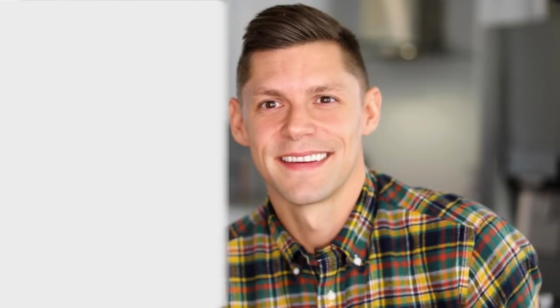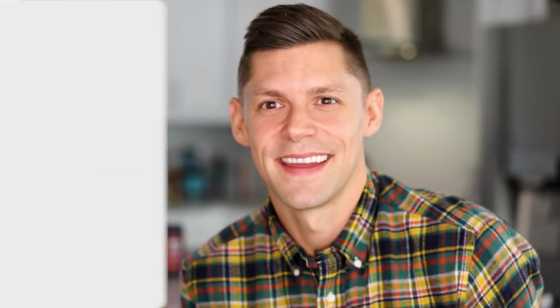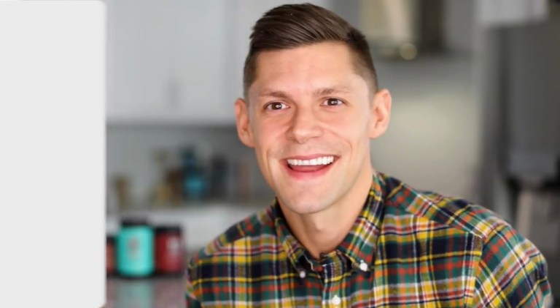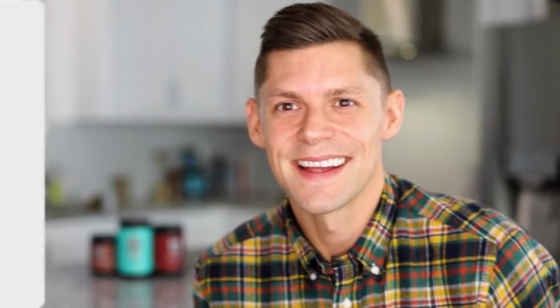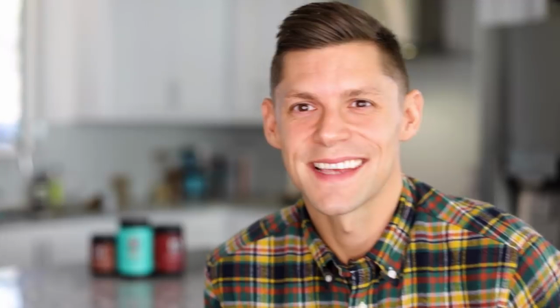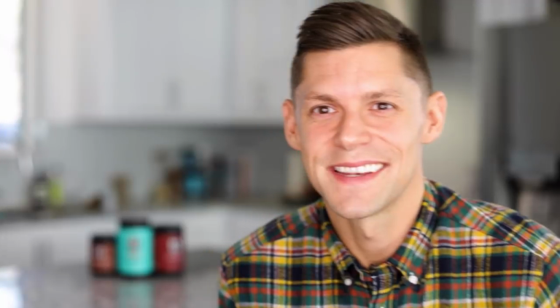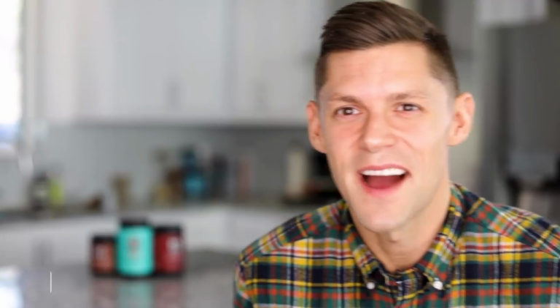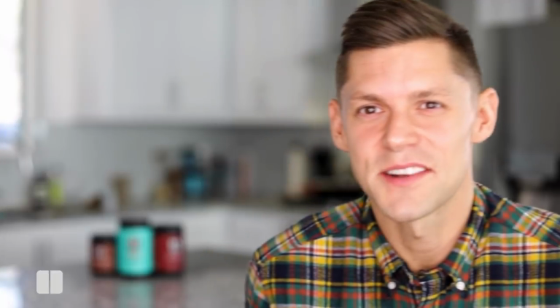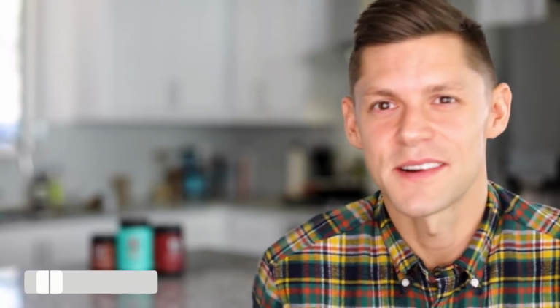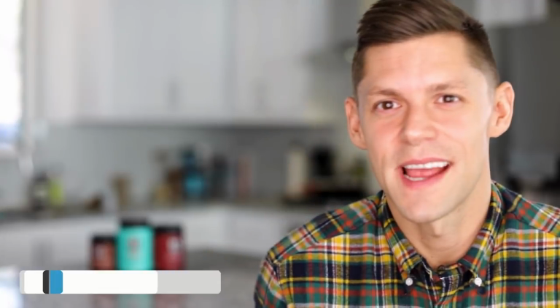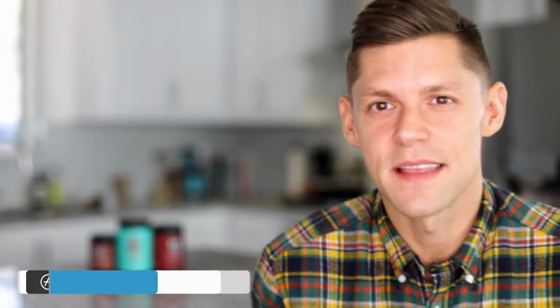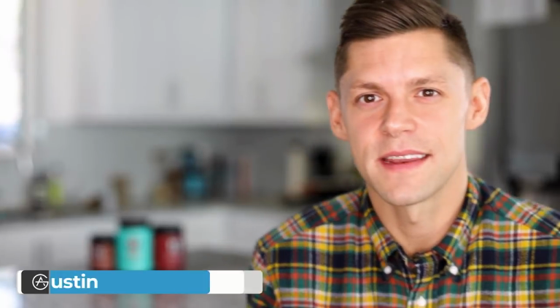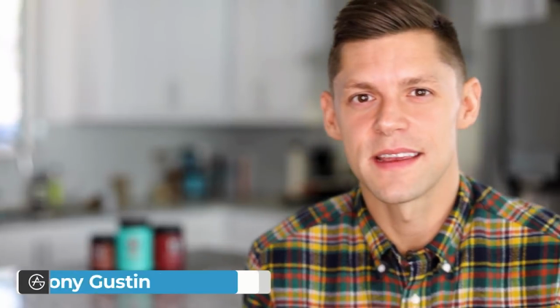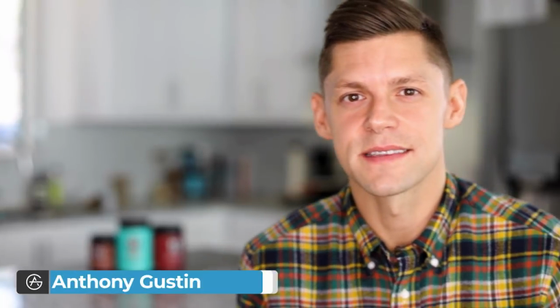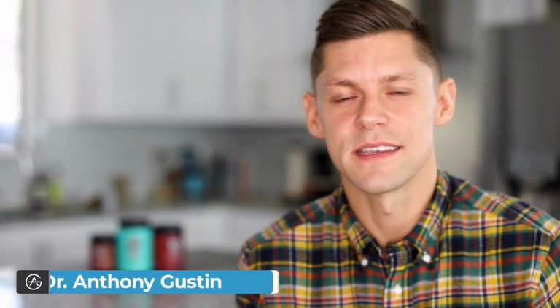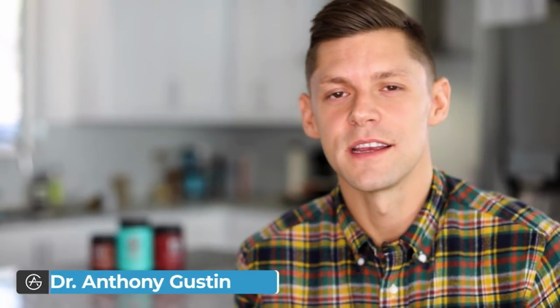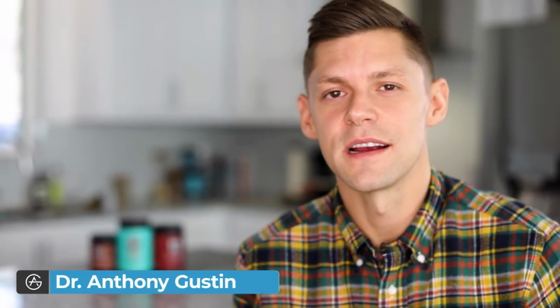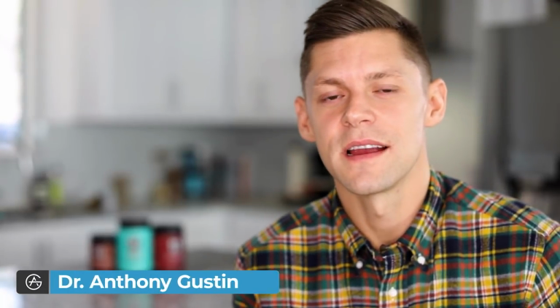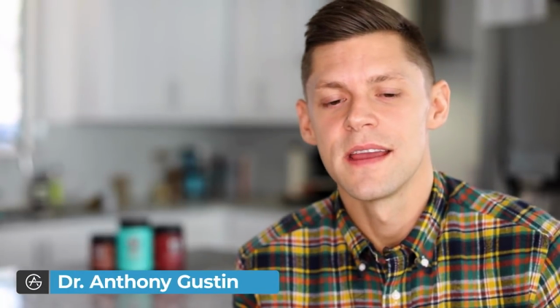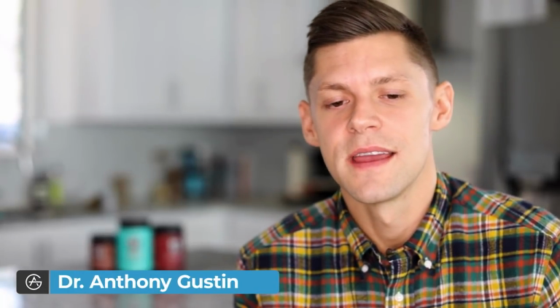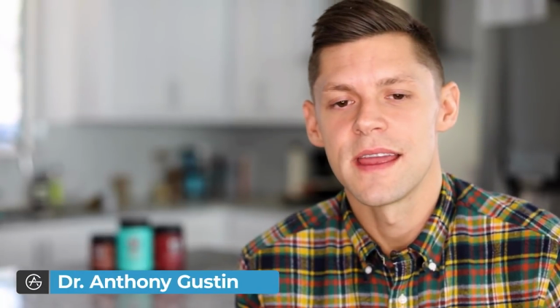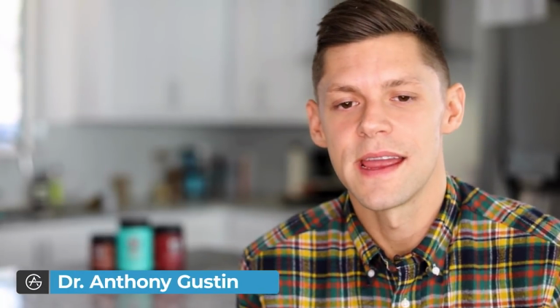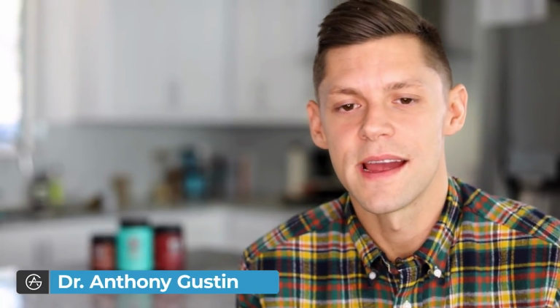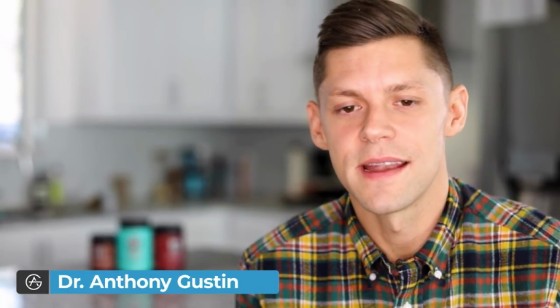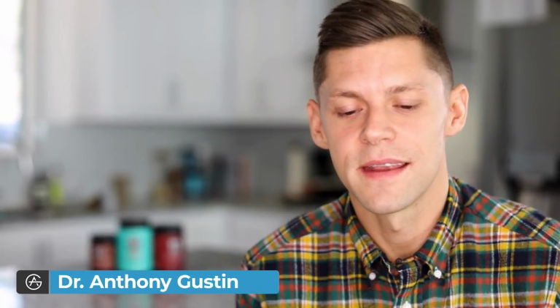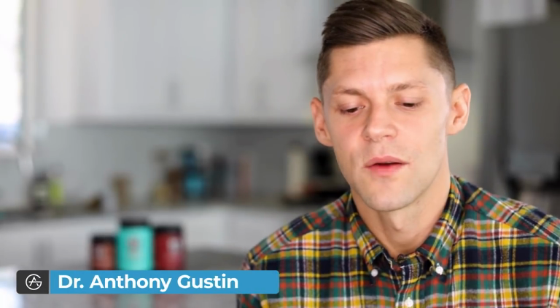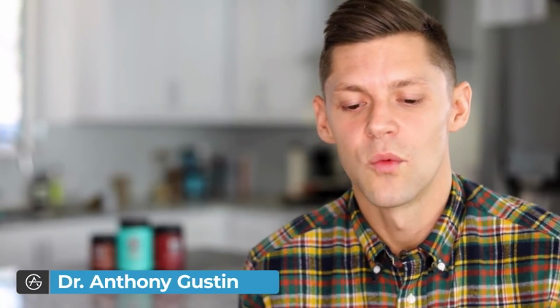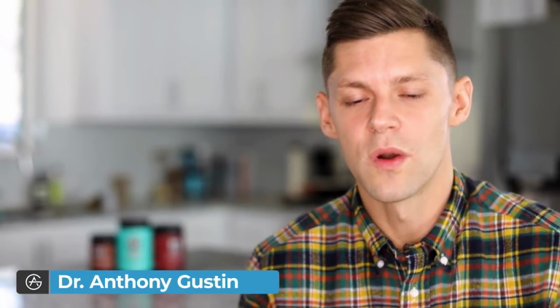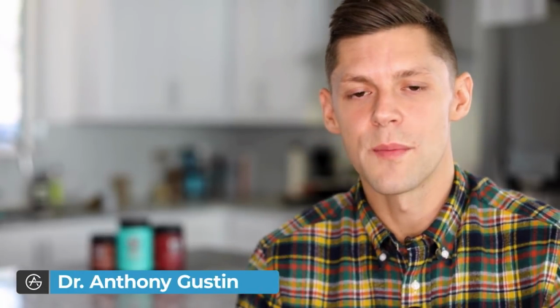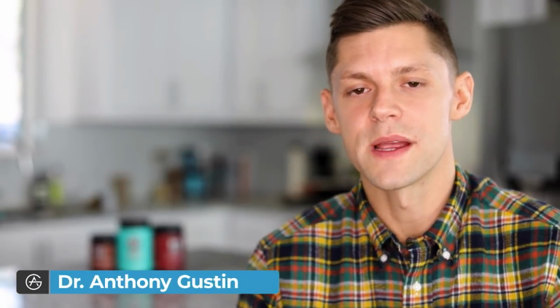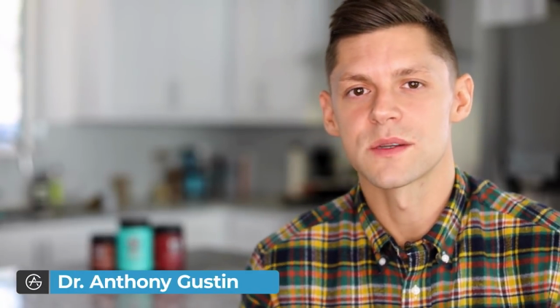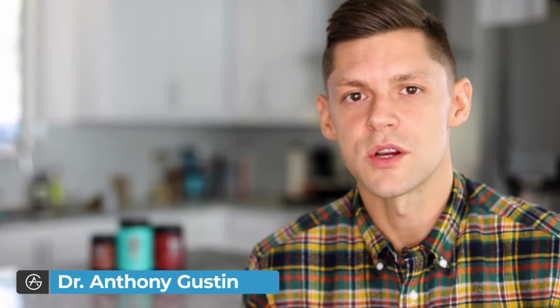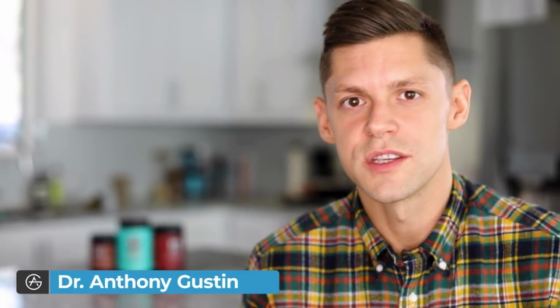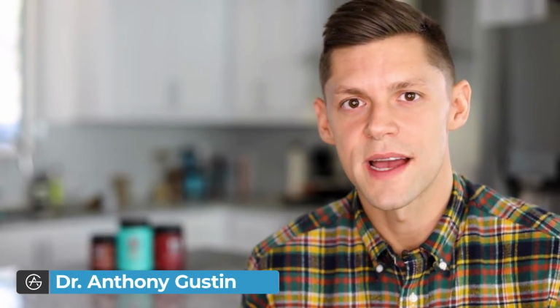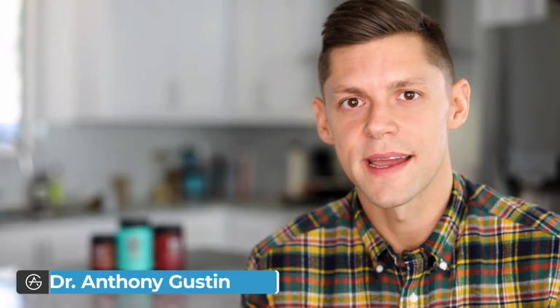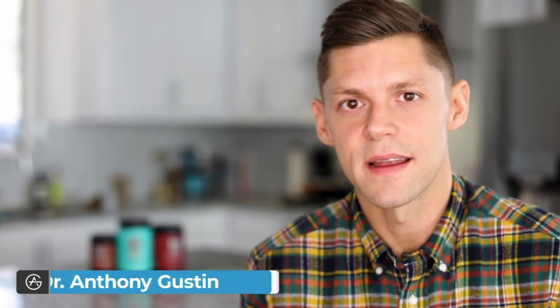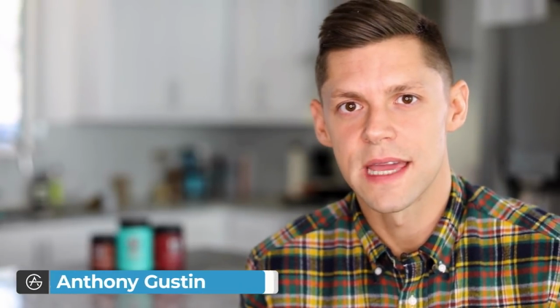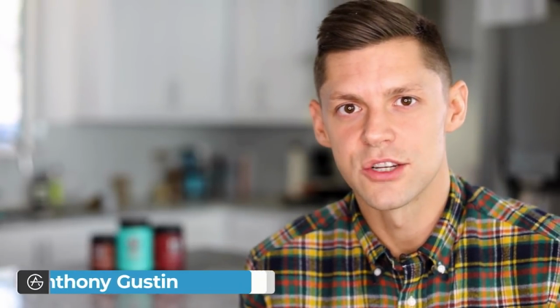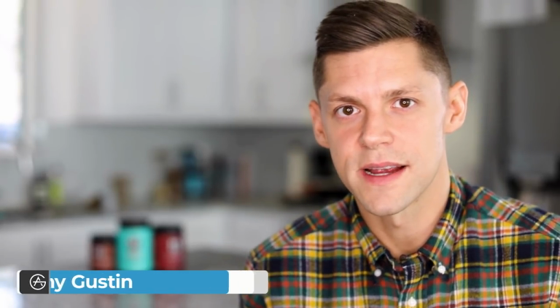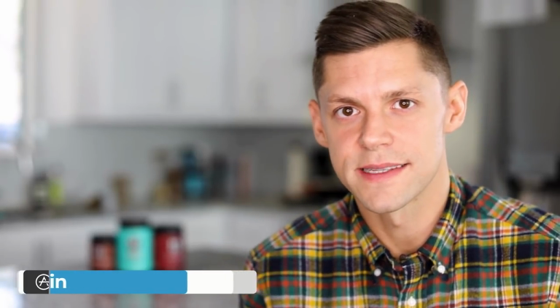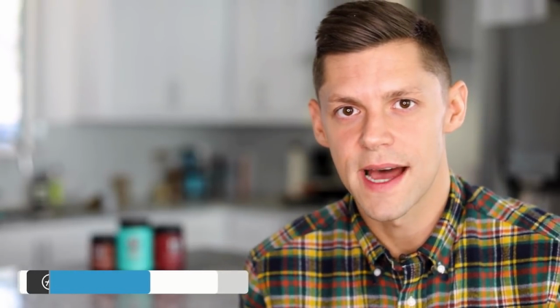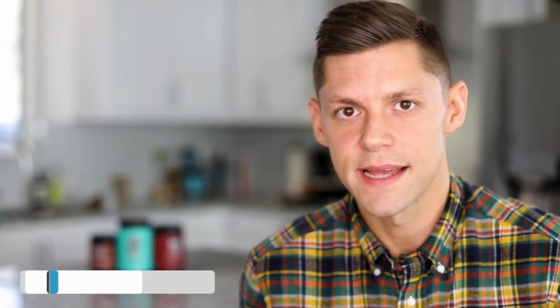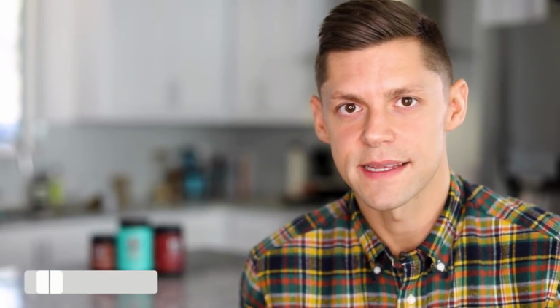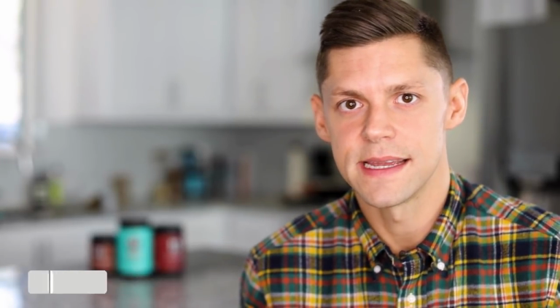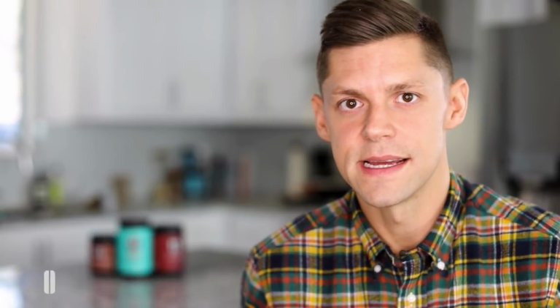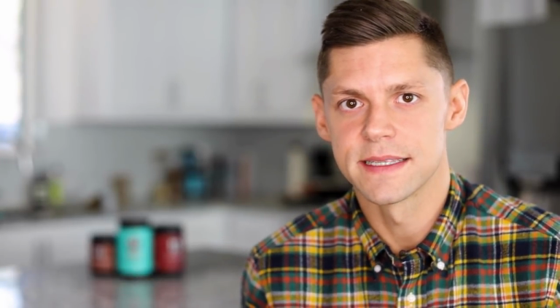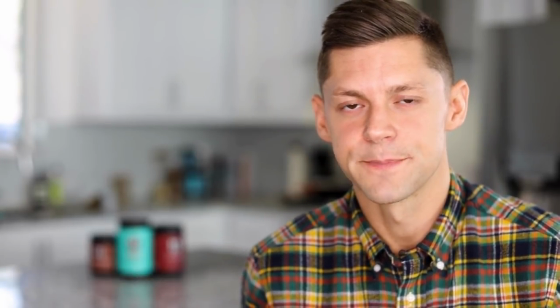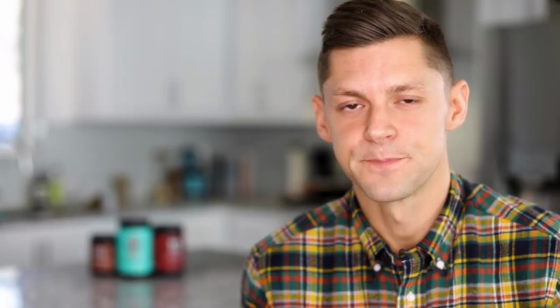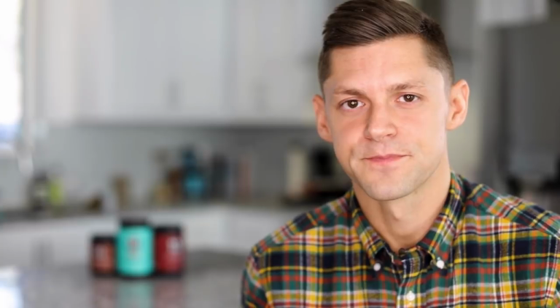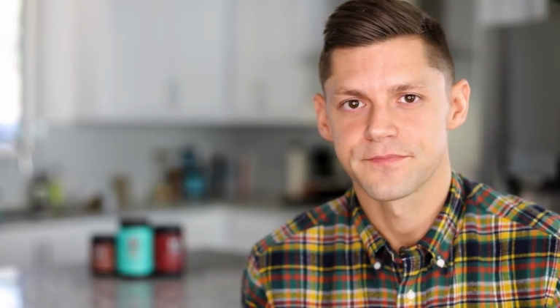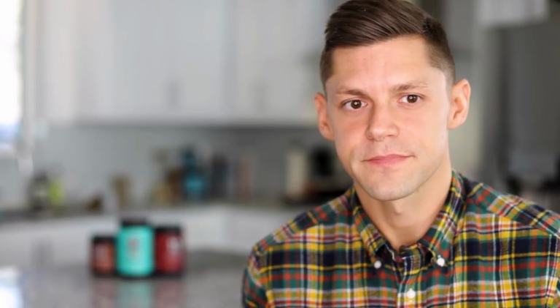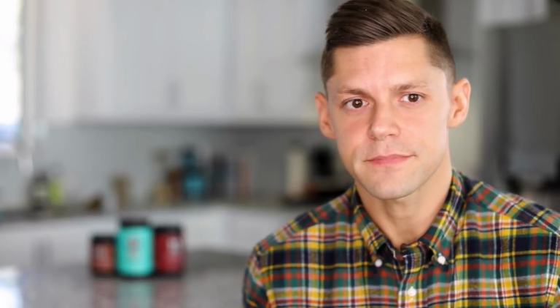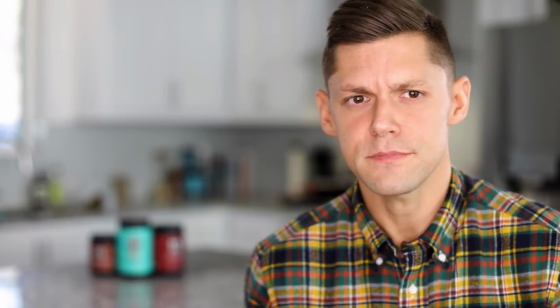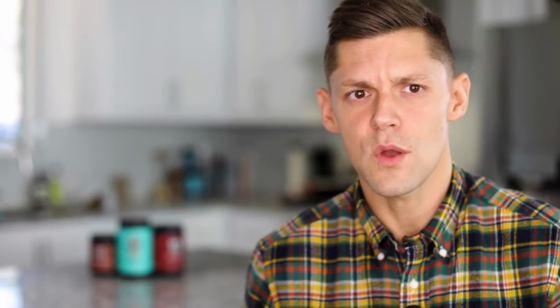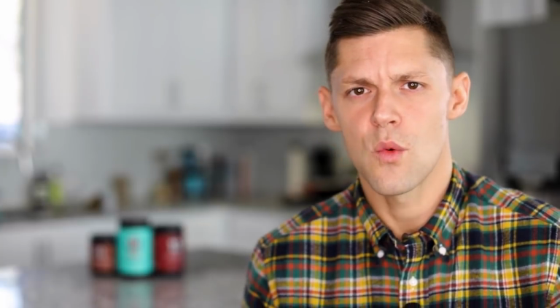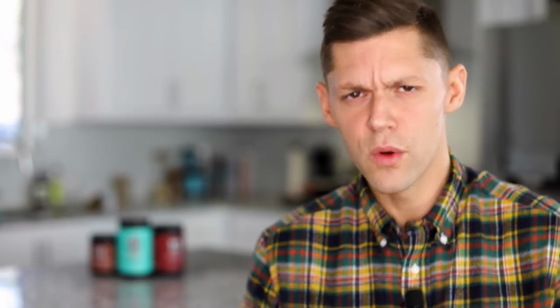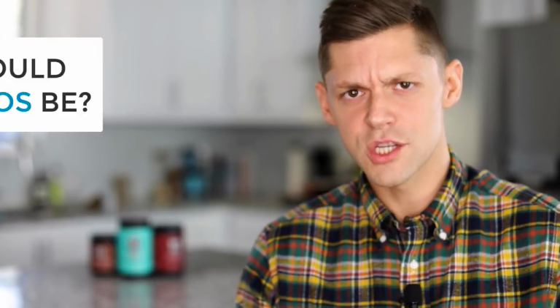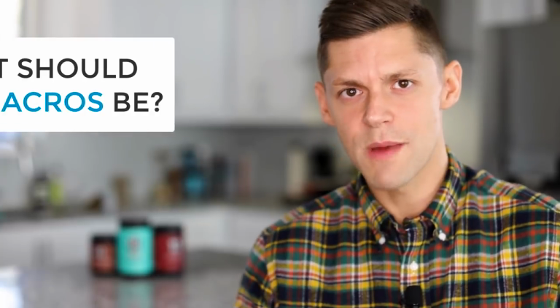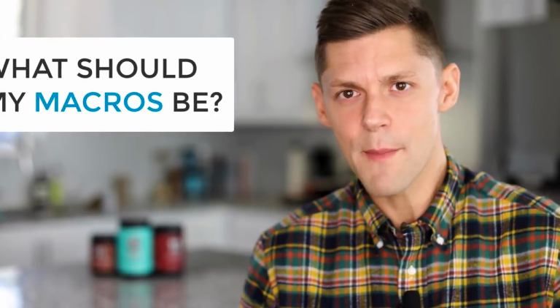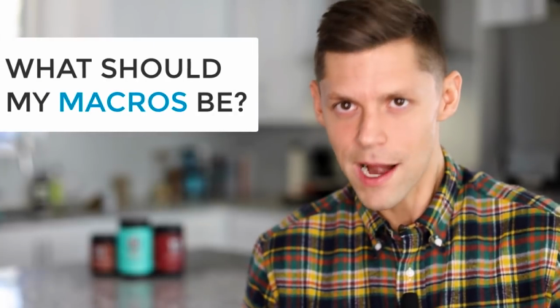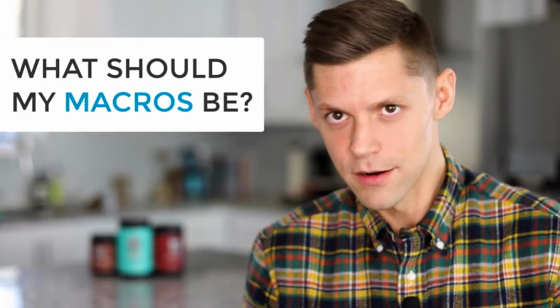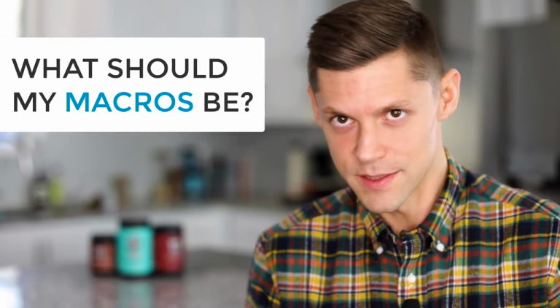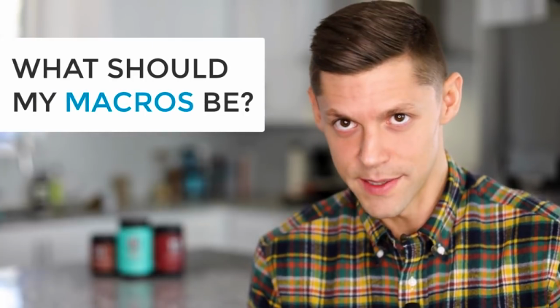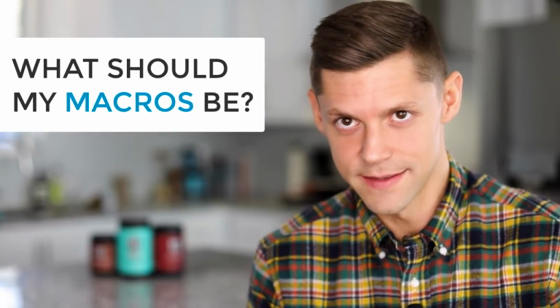Hey guys, Dr. Anthony Gustin here, and one of the biggest questions I get on the ketogenic diet is: what should my macros be?